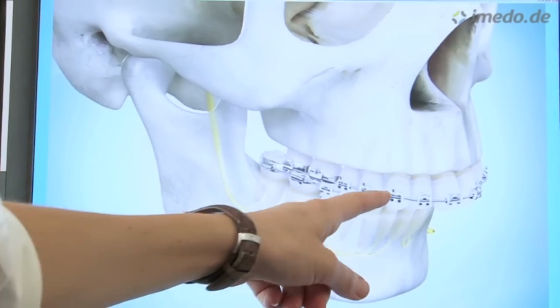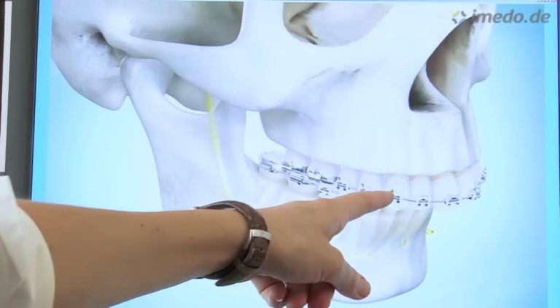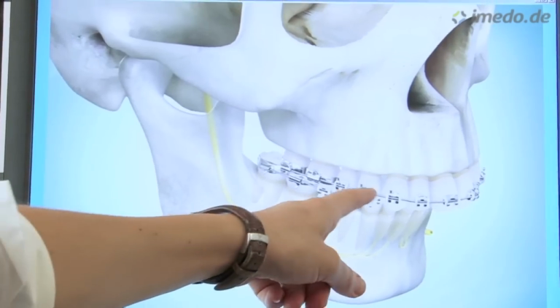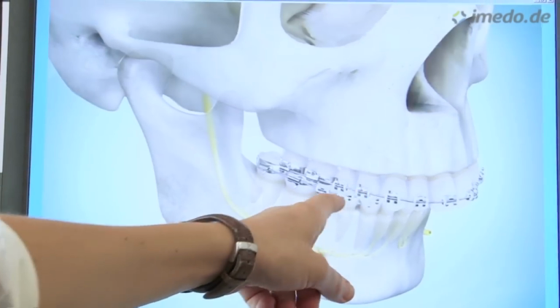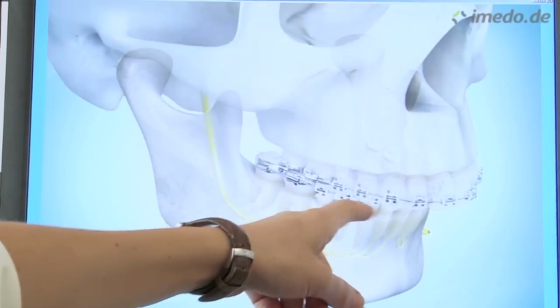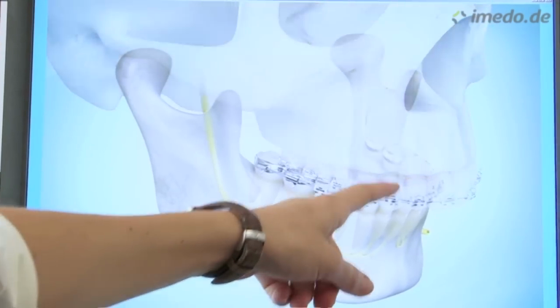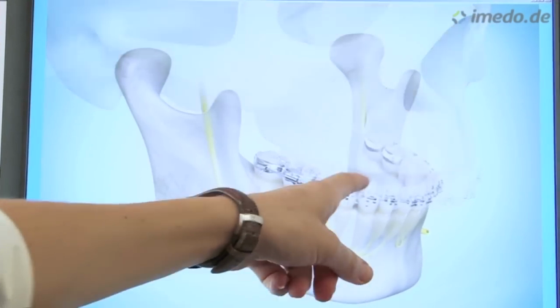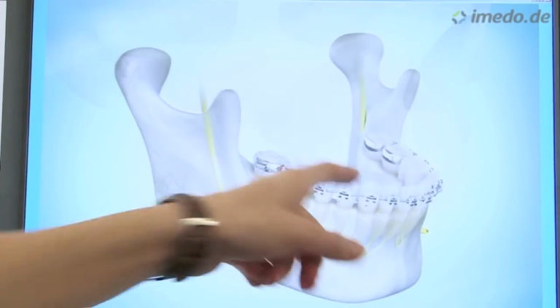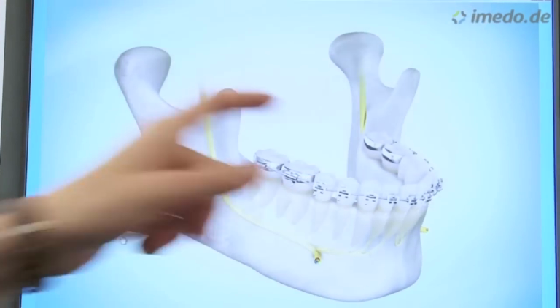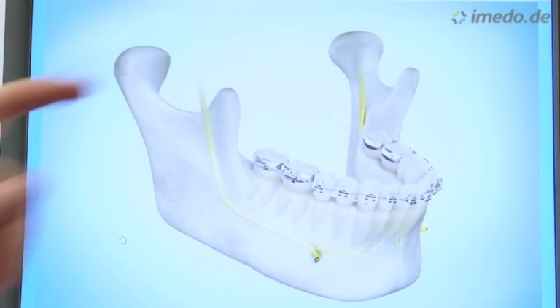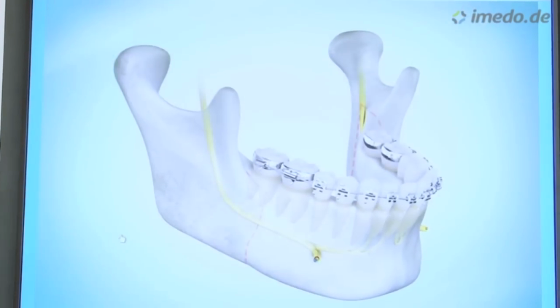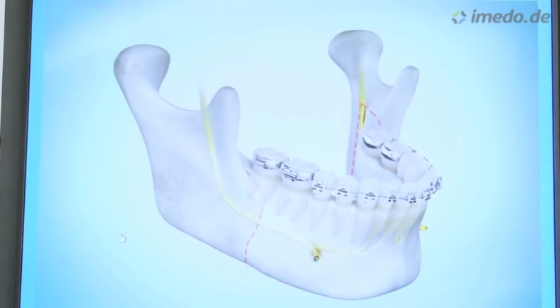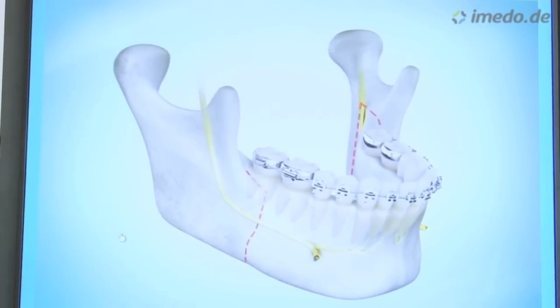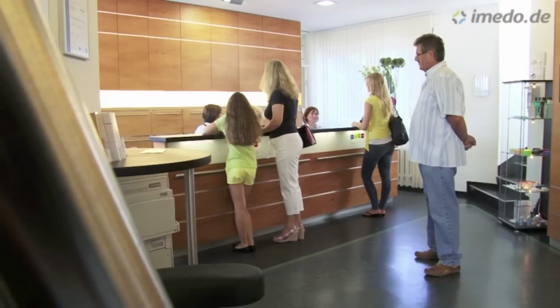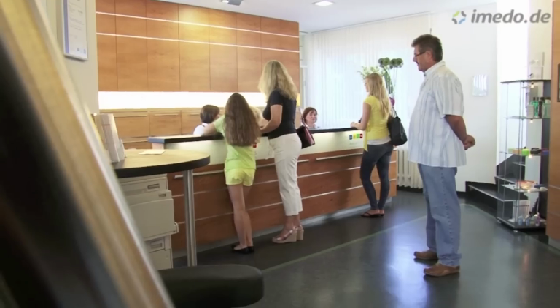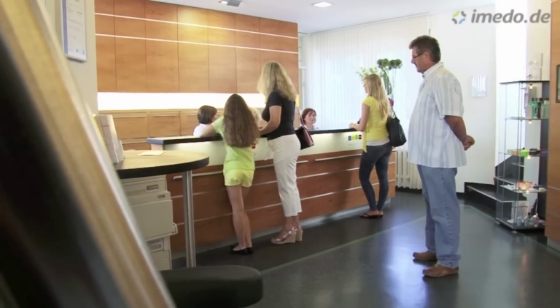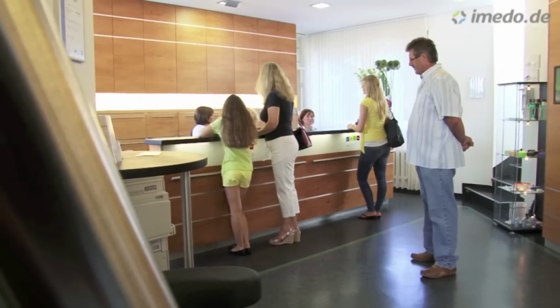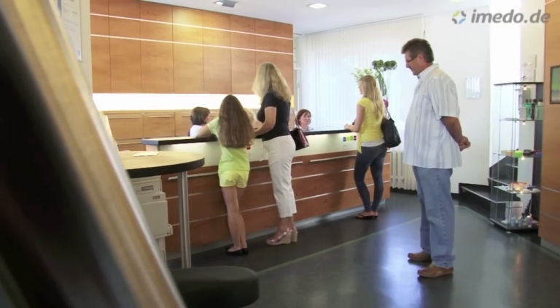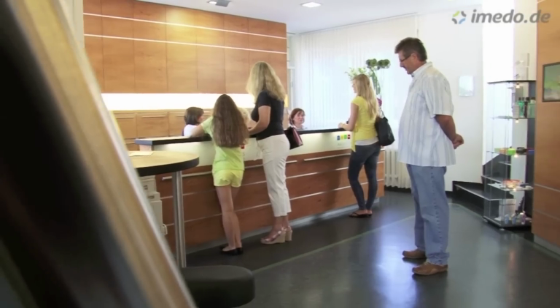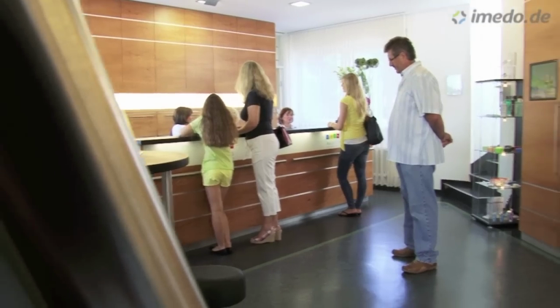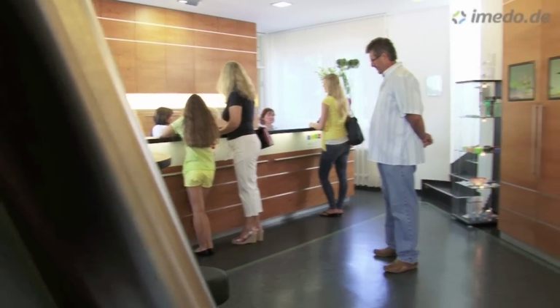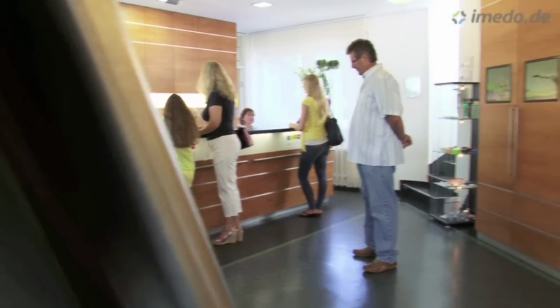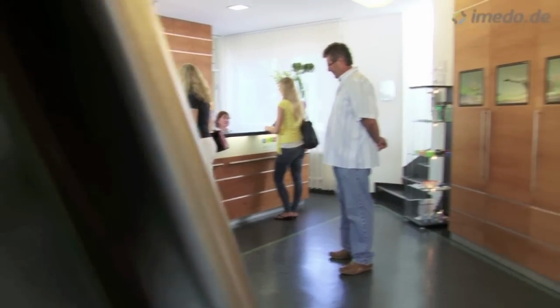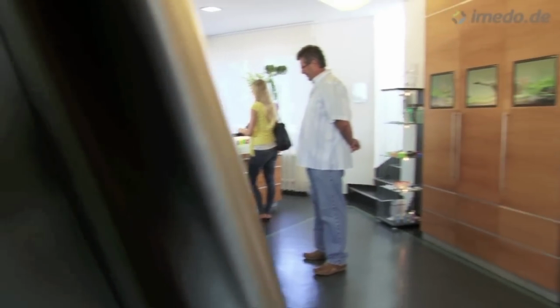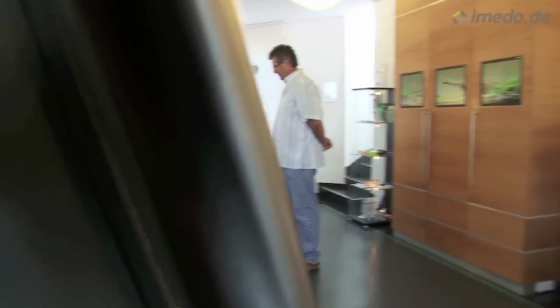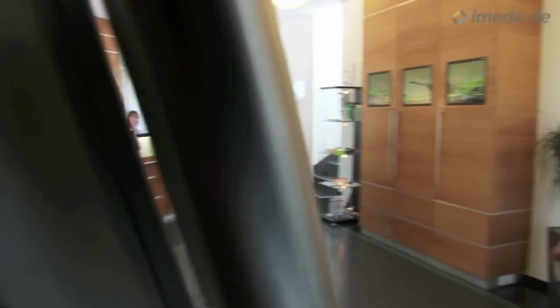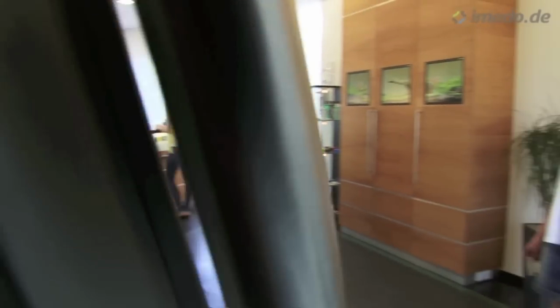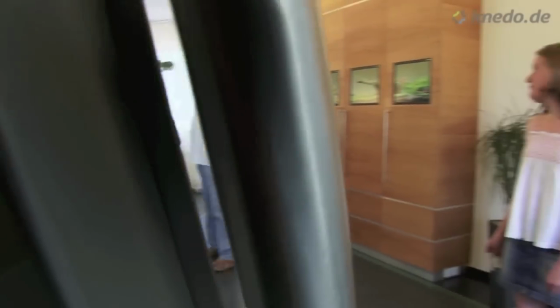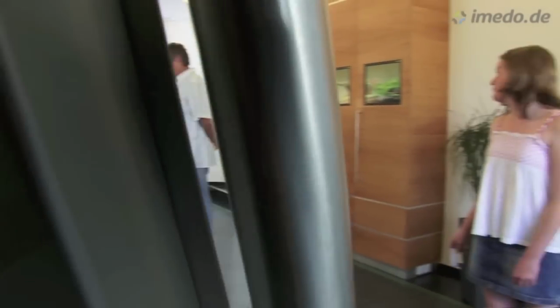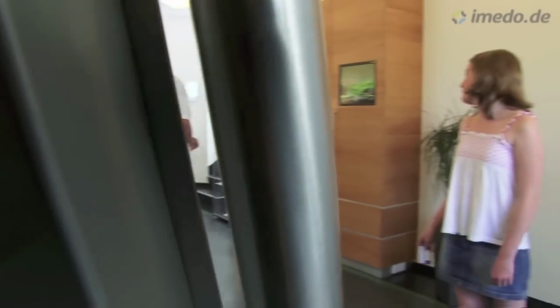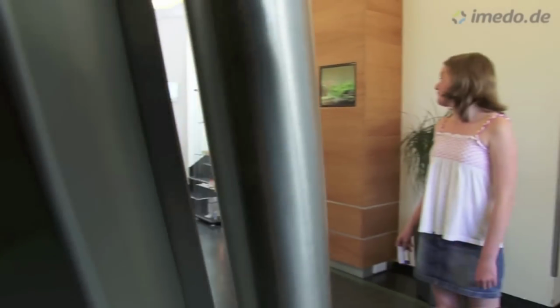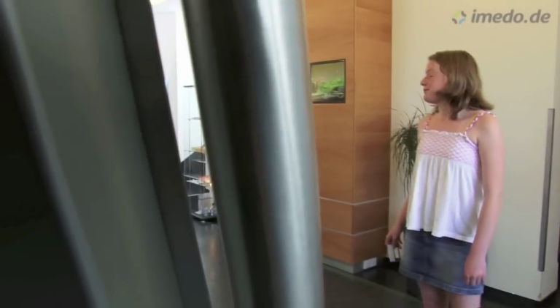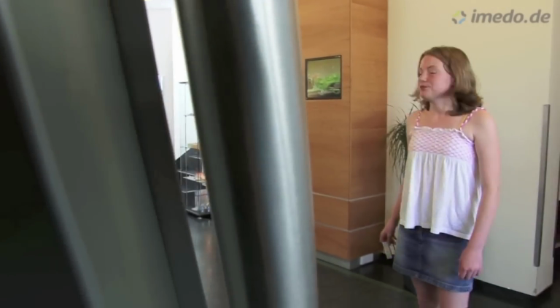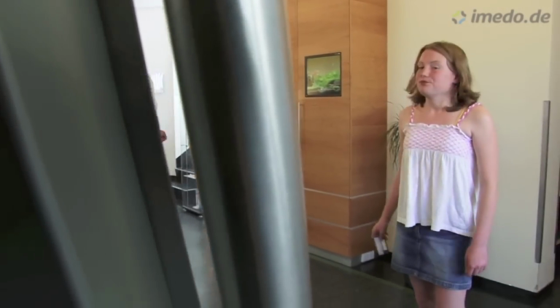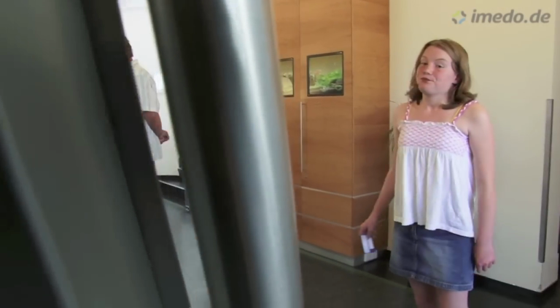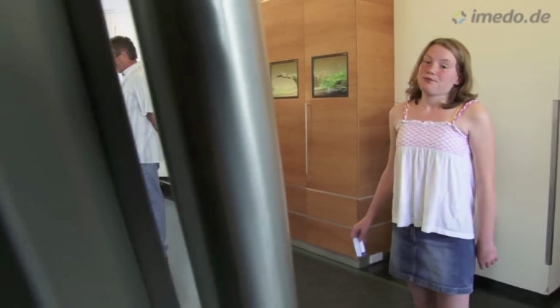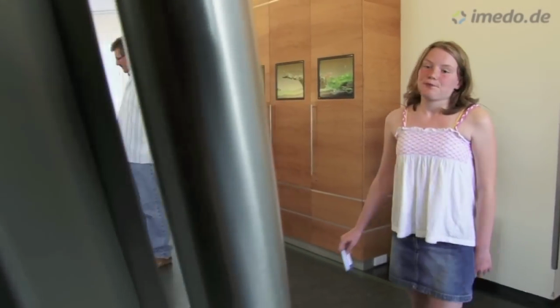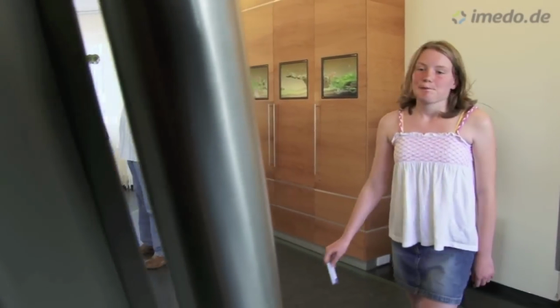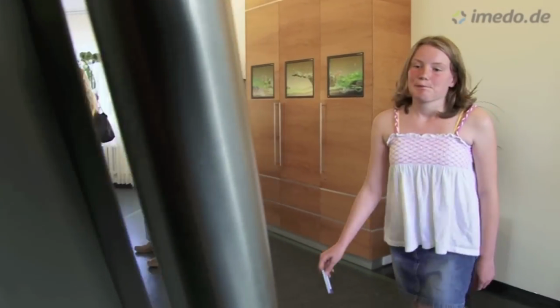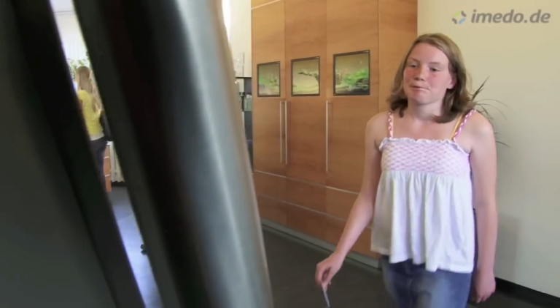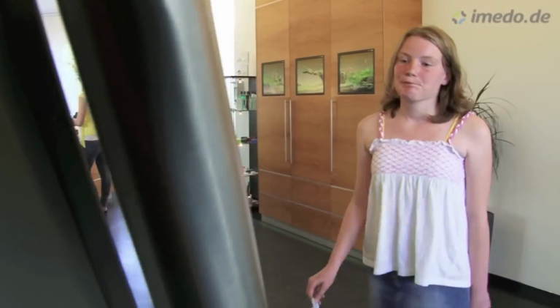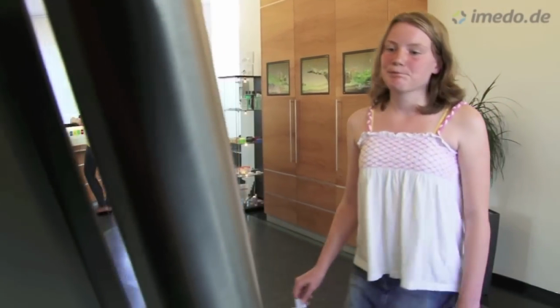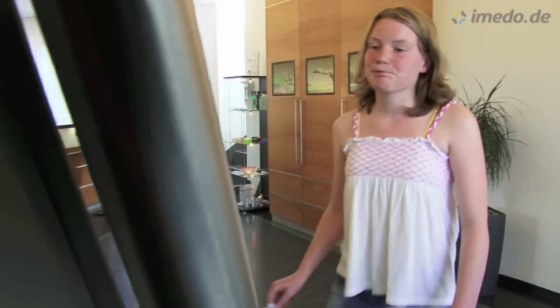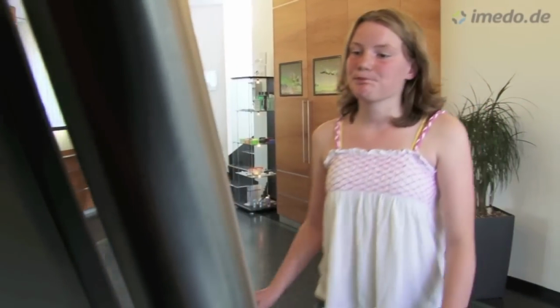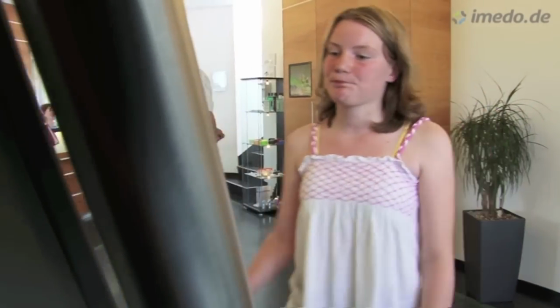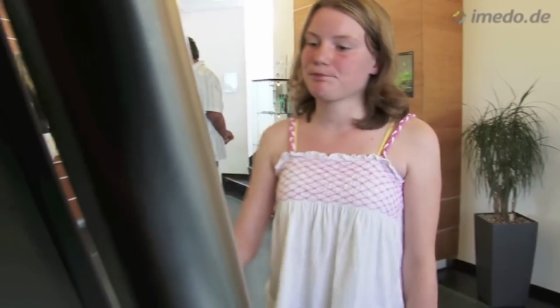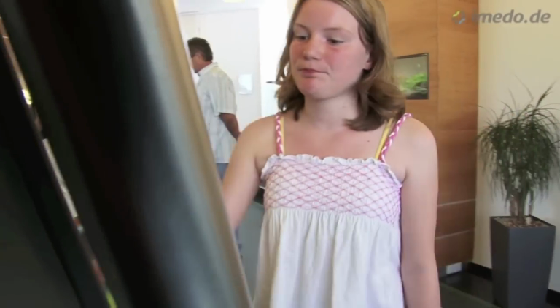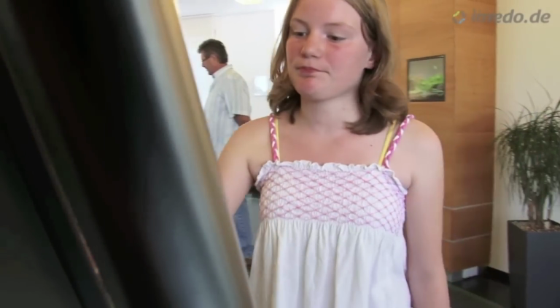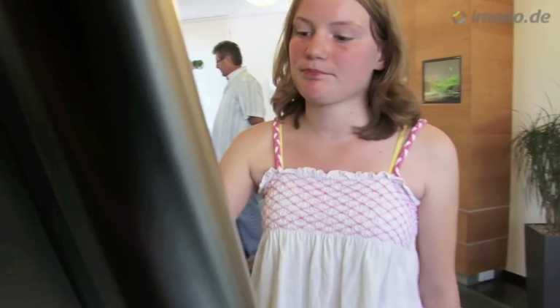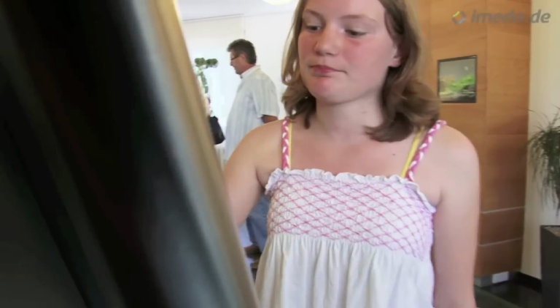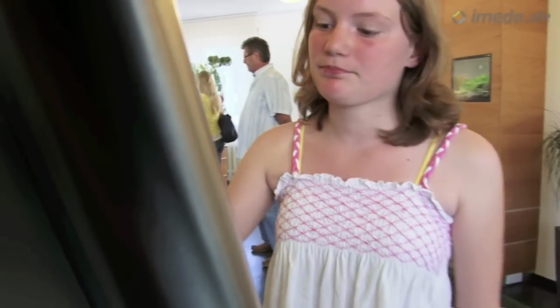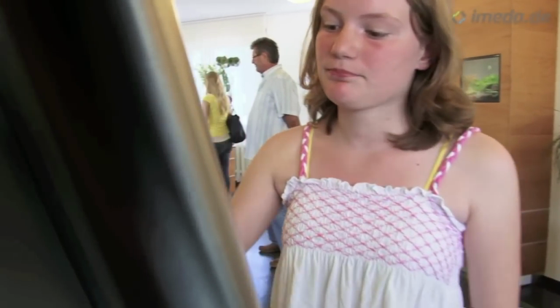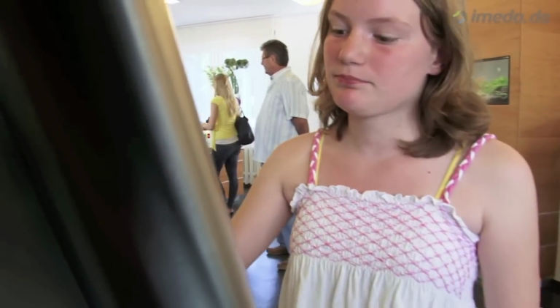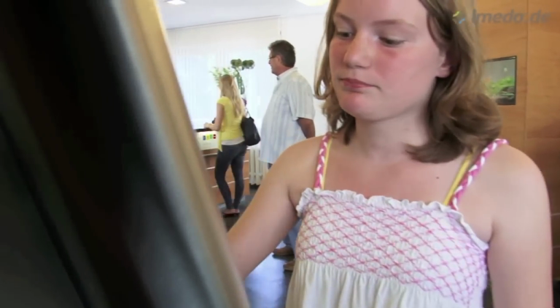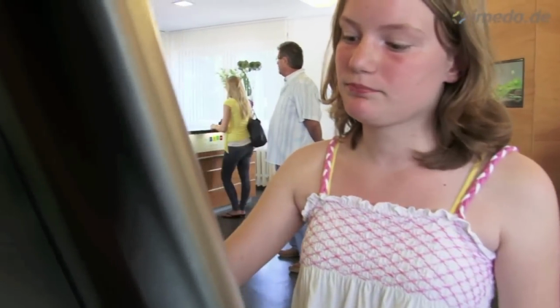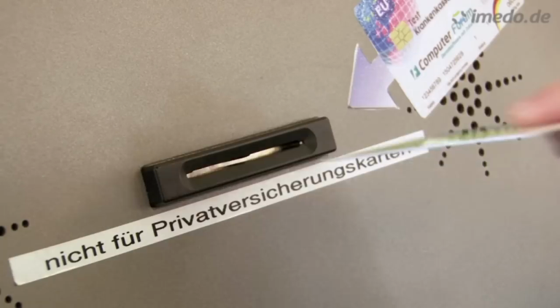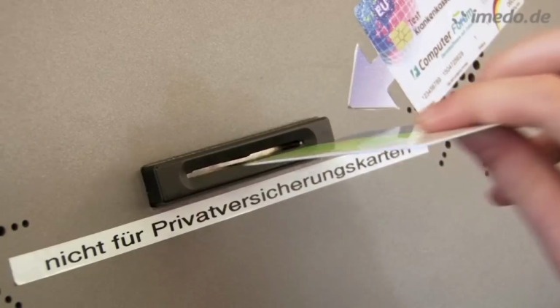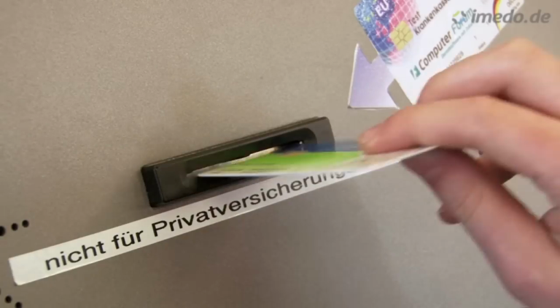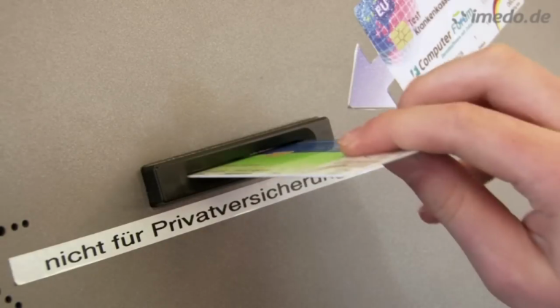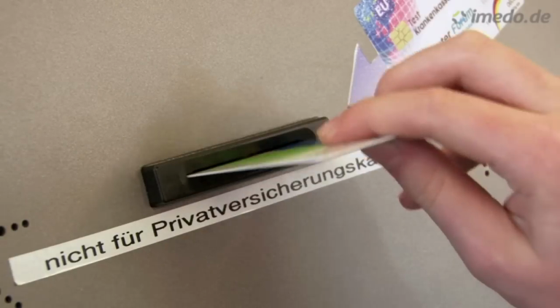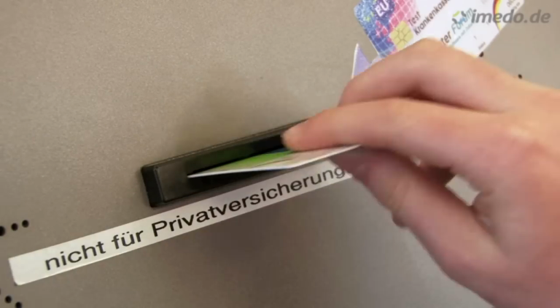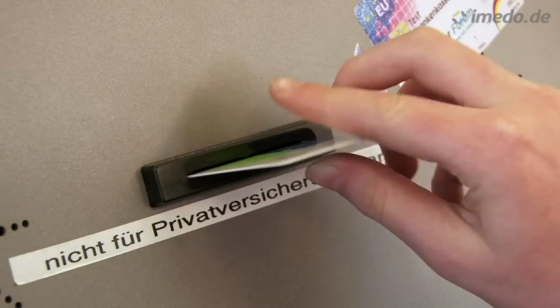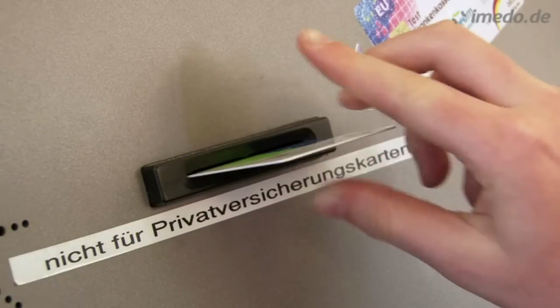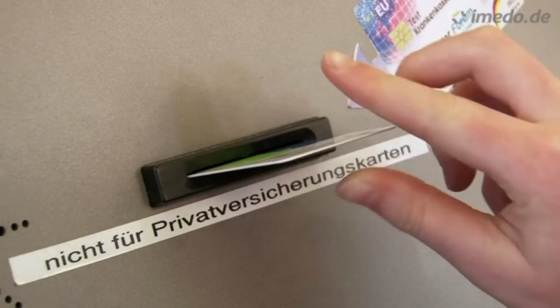And if there is a line at our reception, you can use your insurance card on TED, our electronic receptionist, to check yourself in.